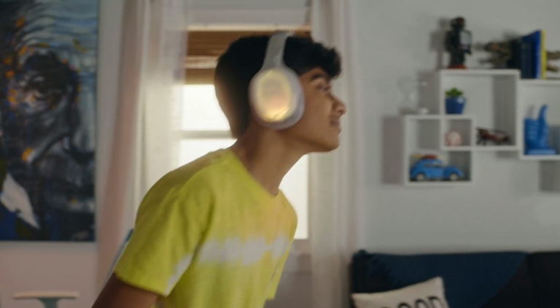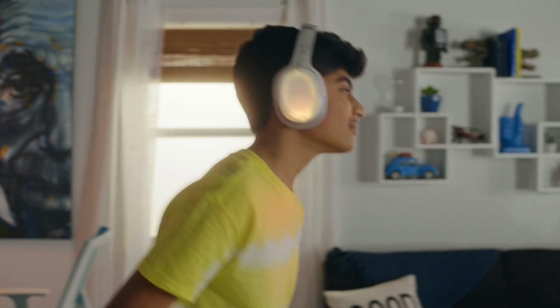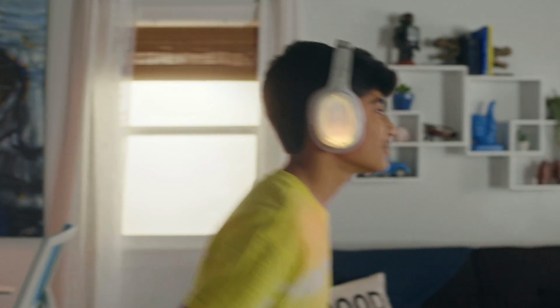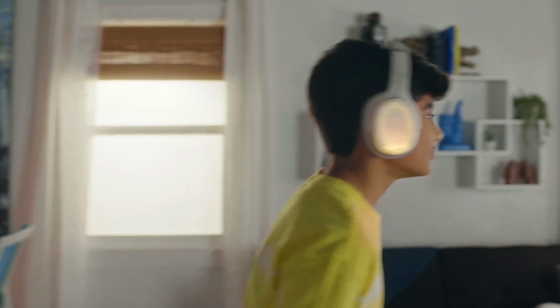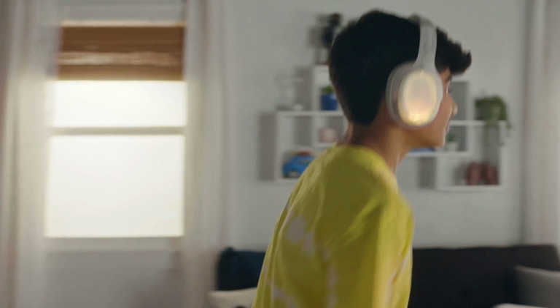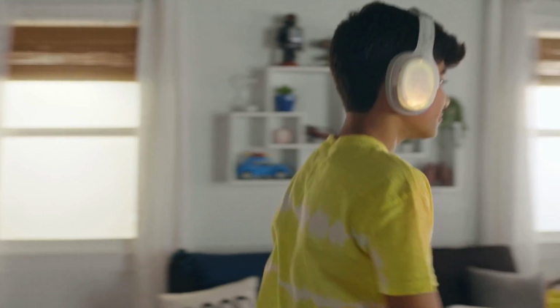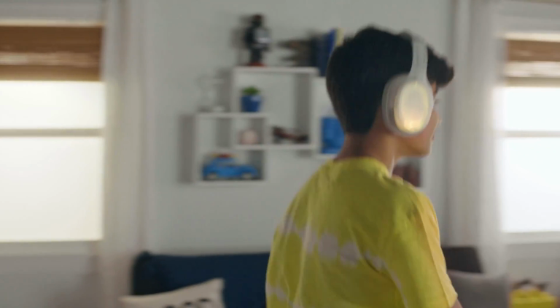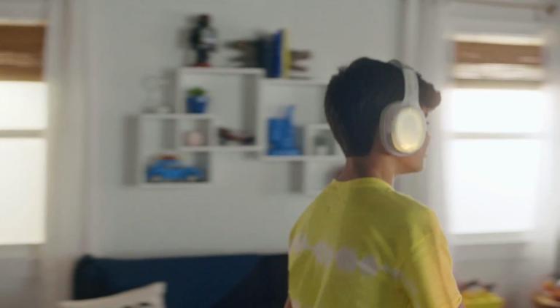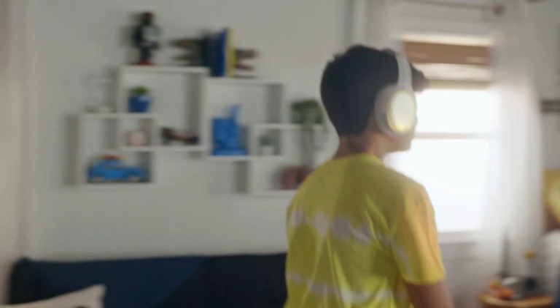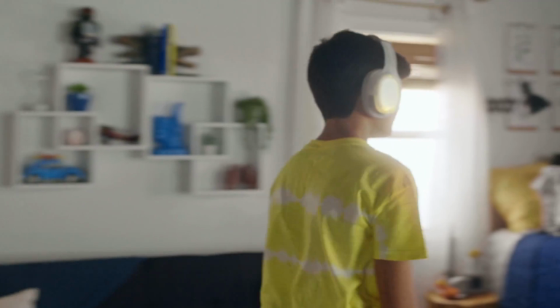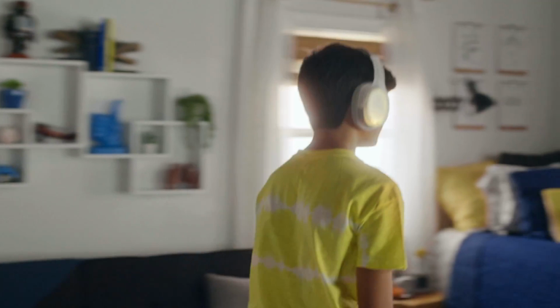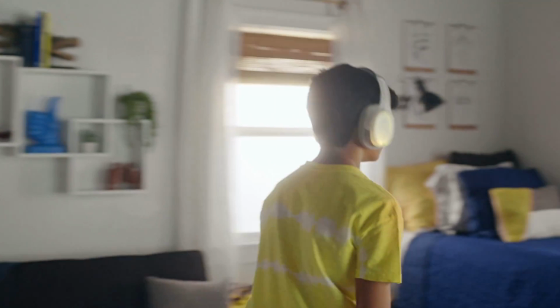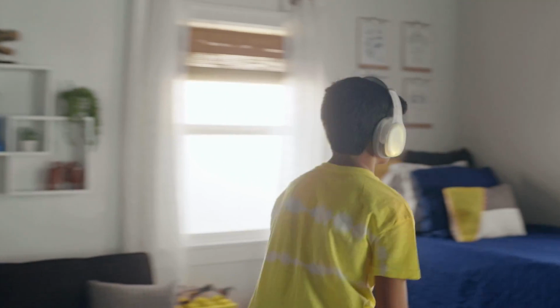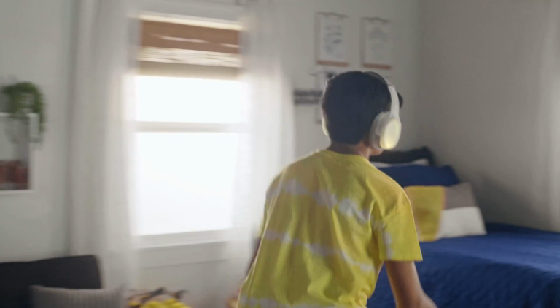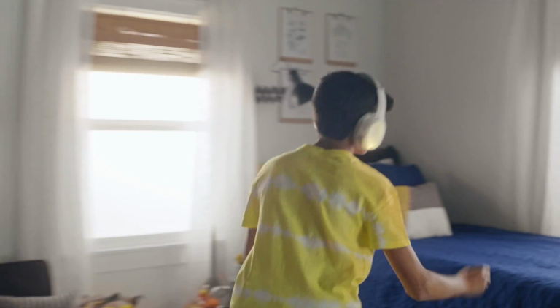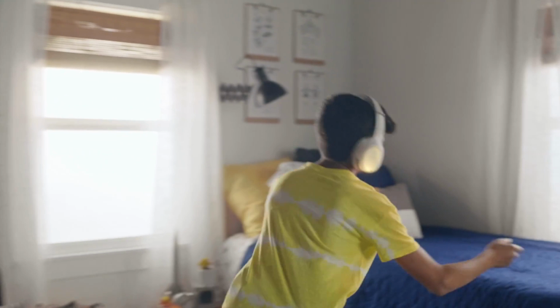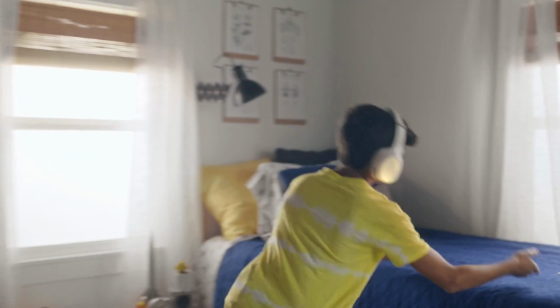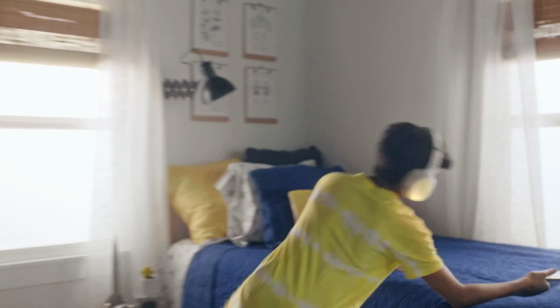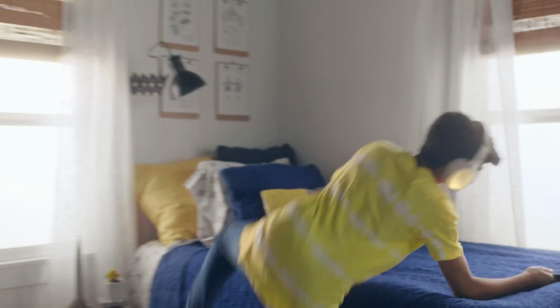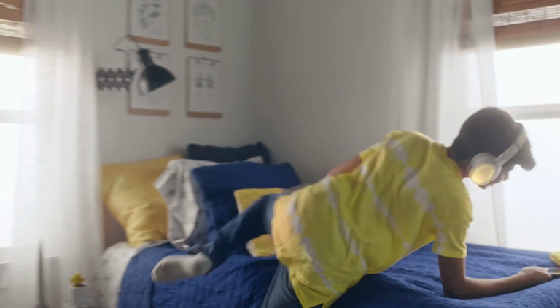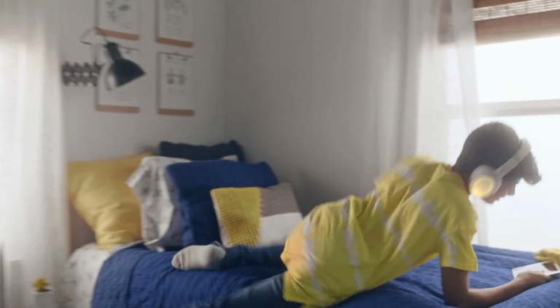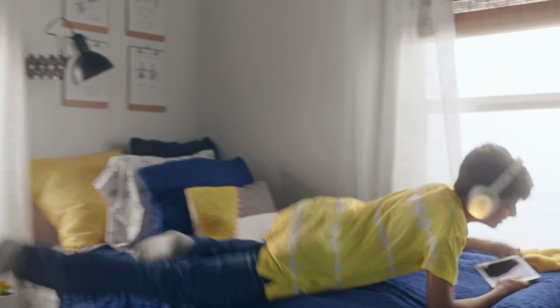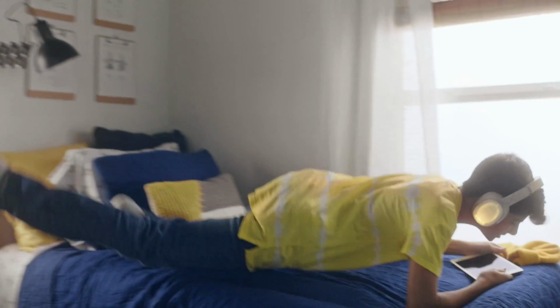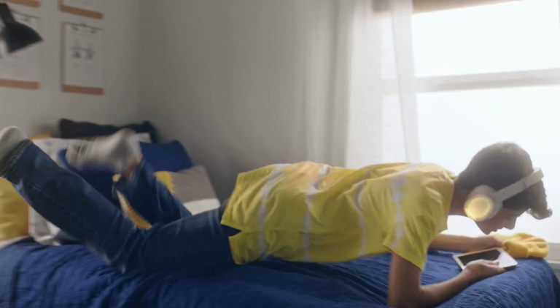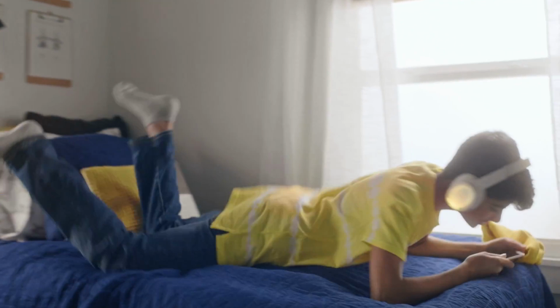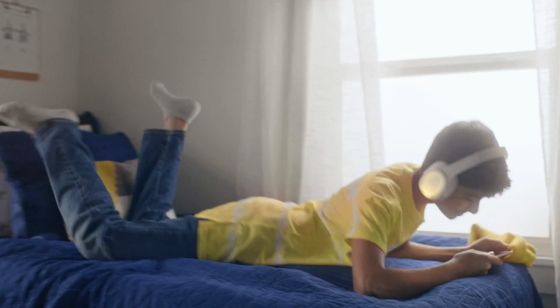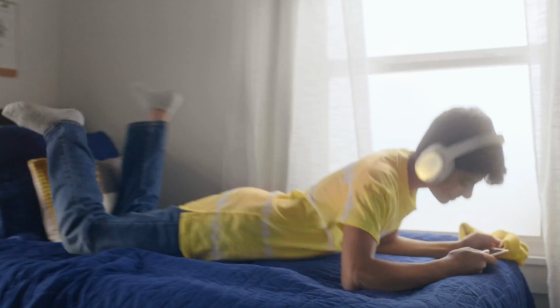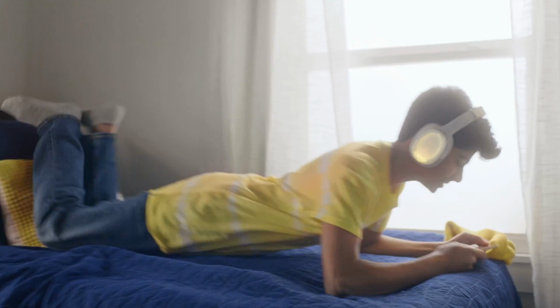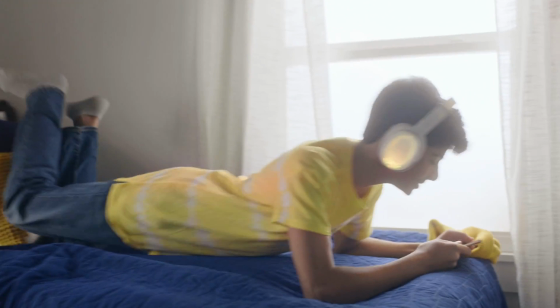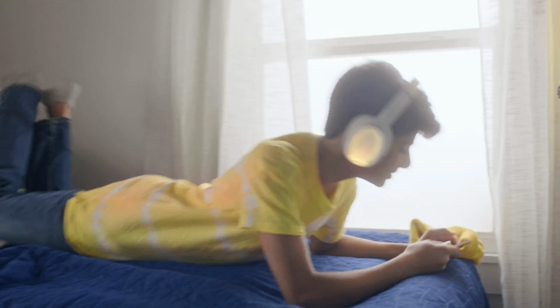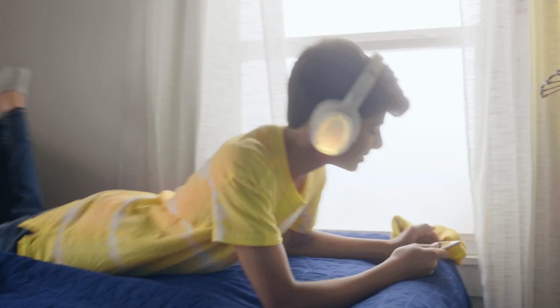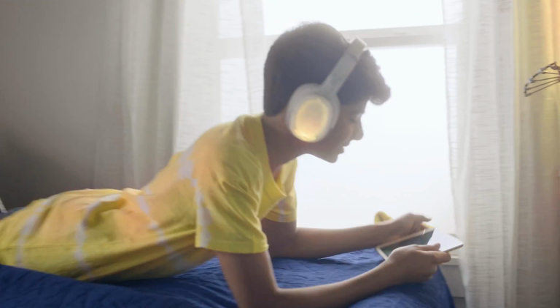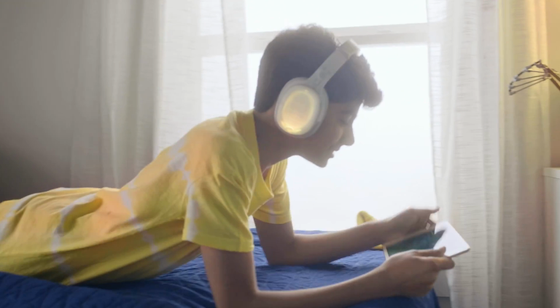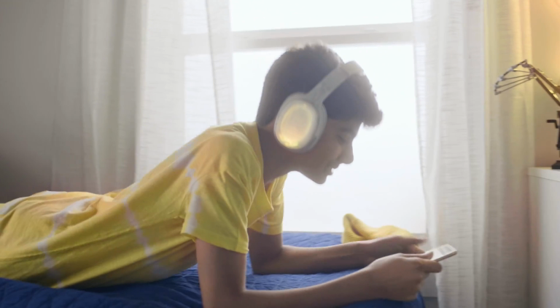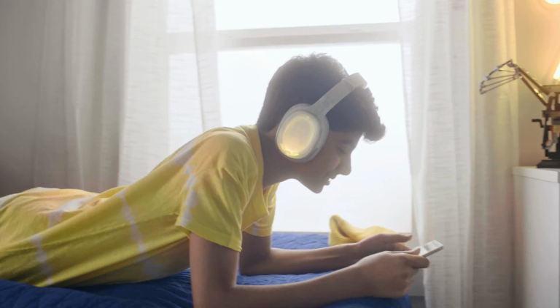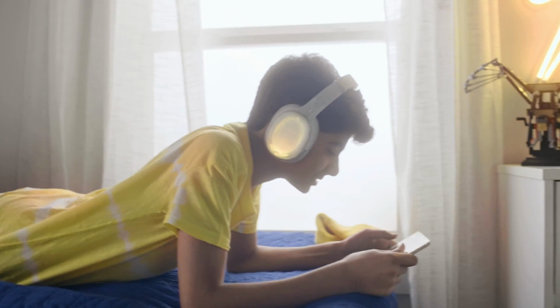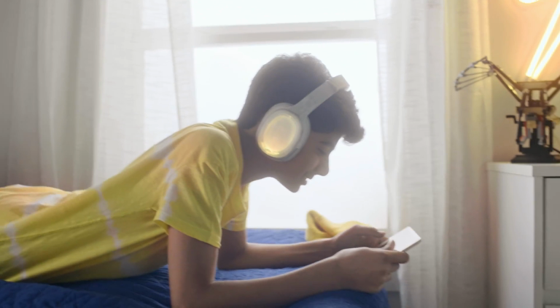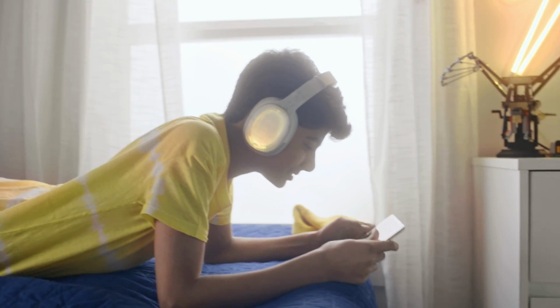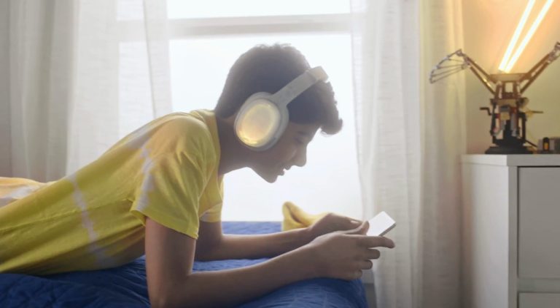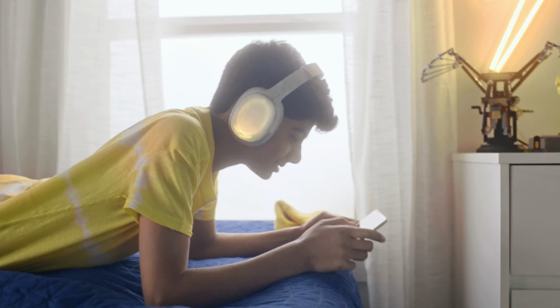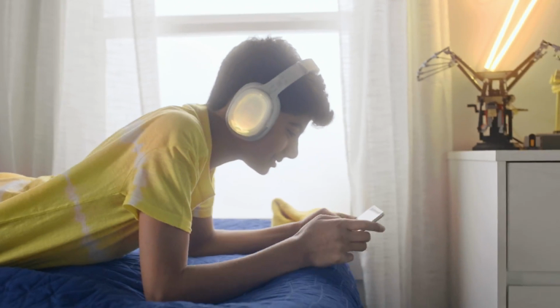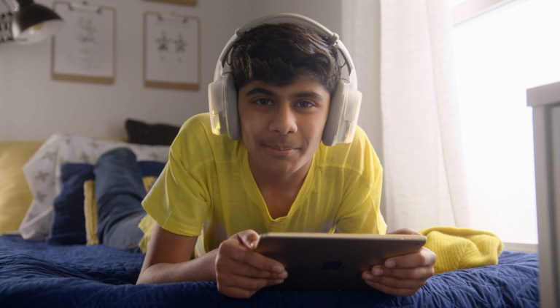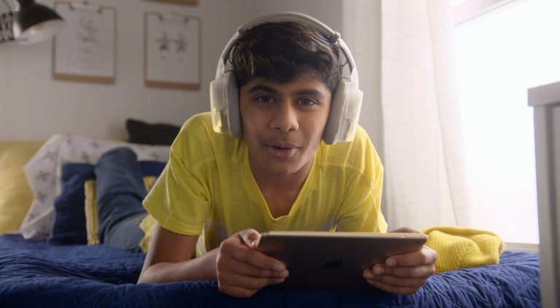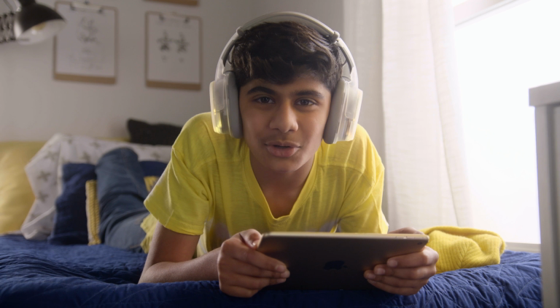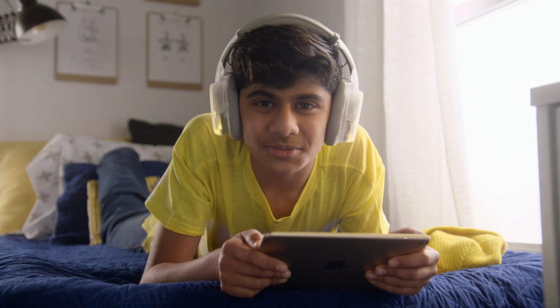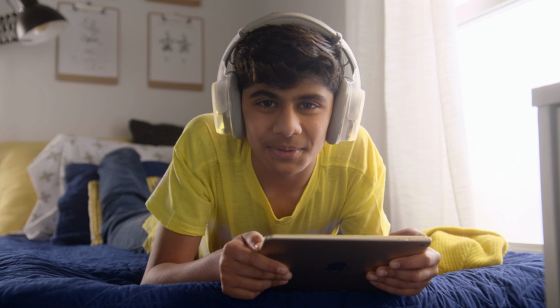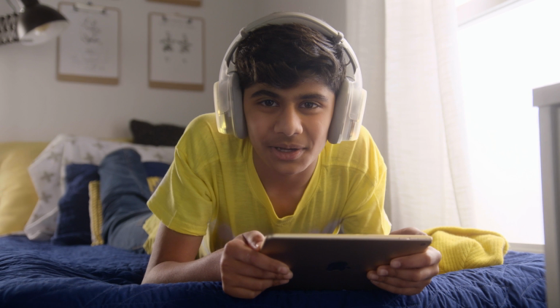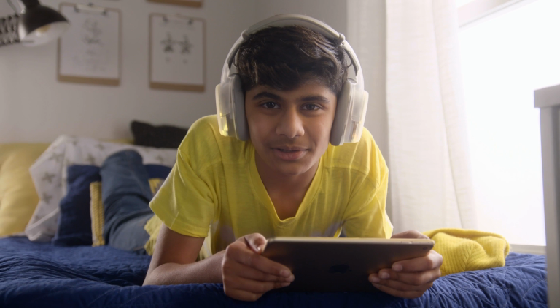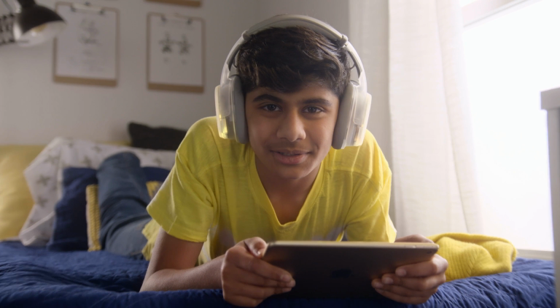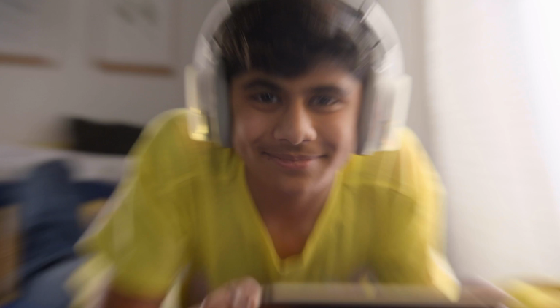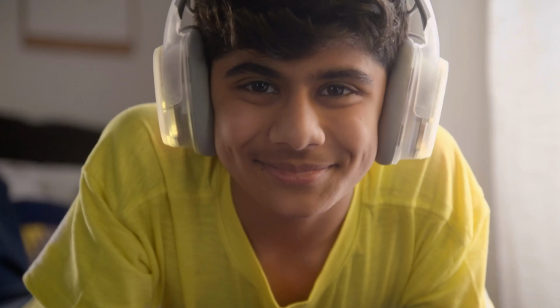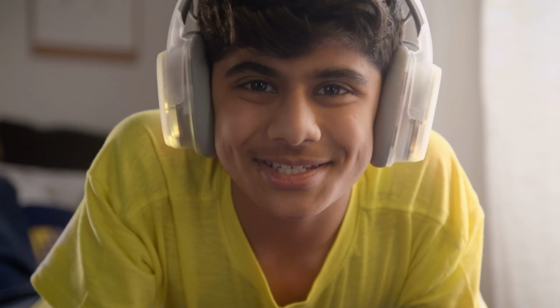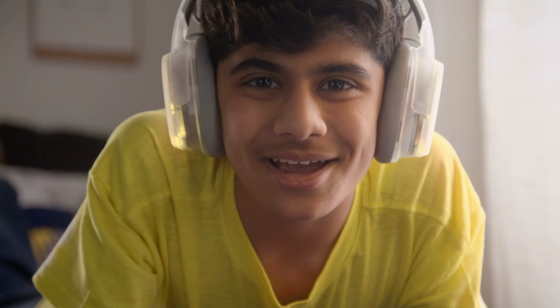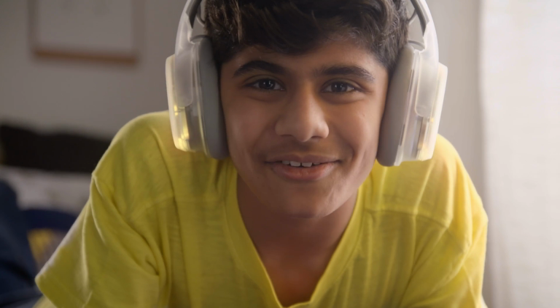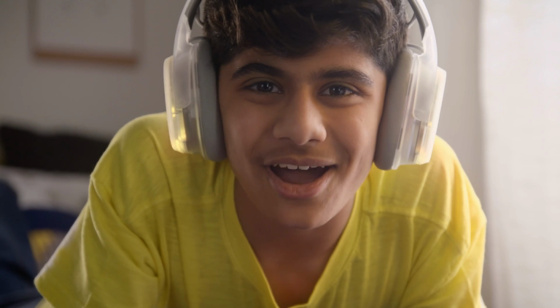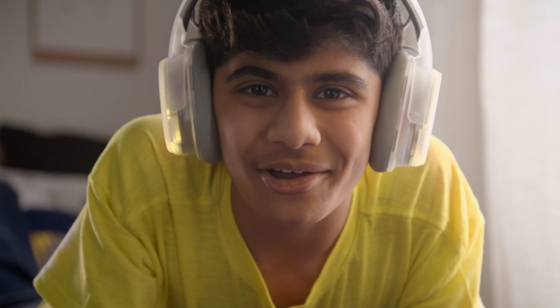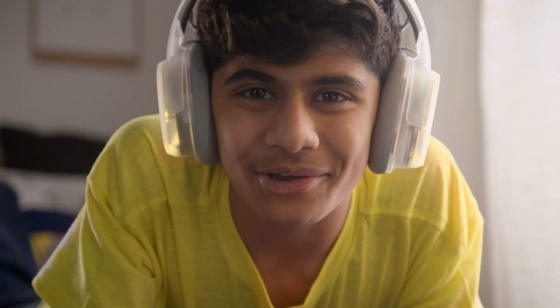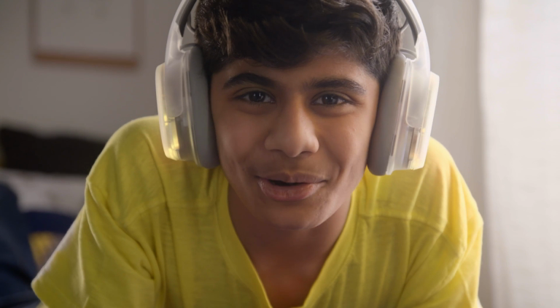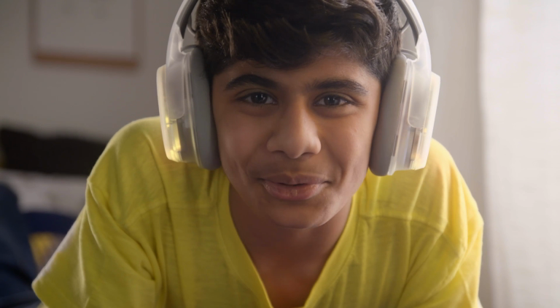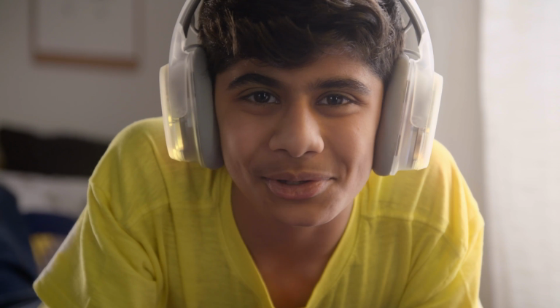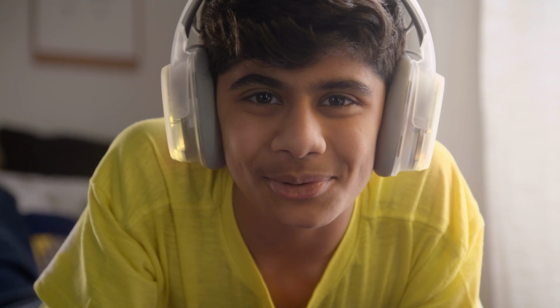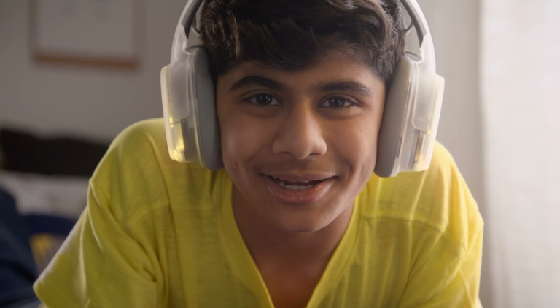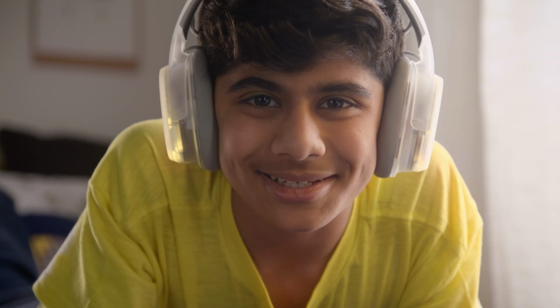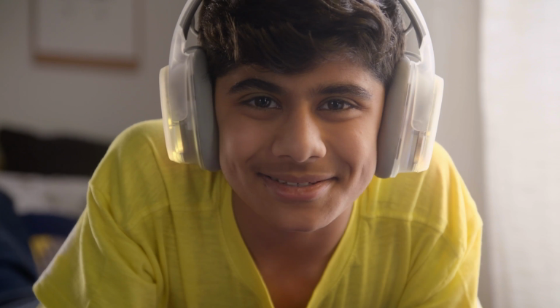Explore. Build. Enjoy. Bose Build. Discover how your world works.